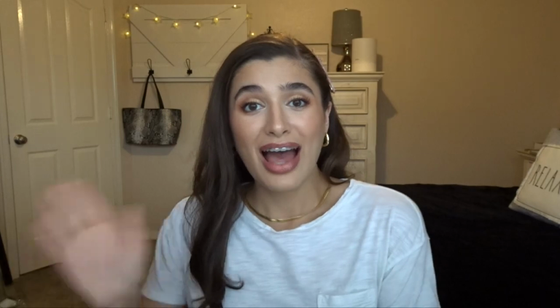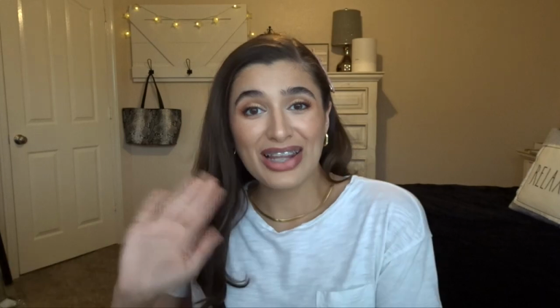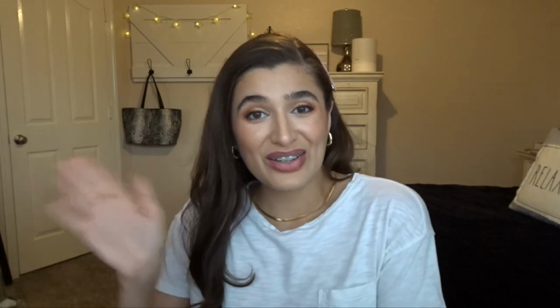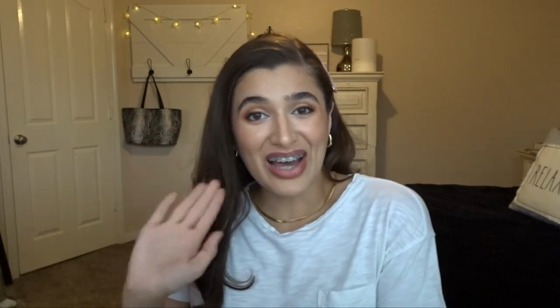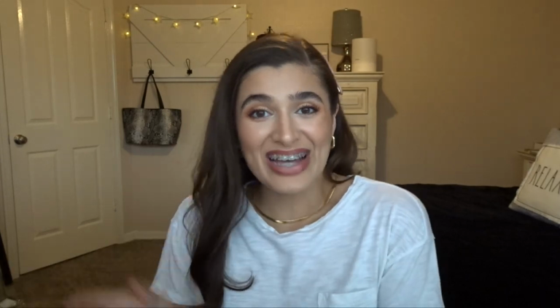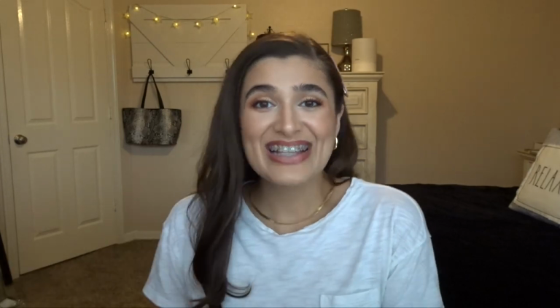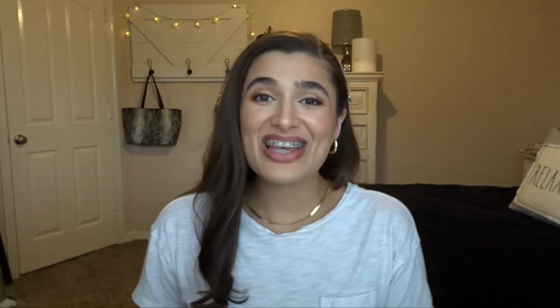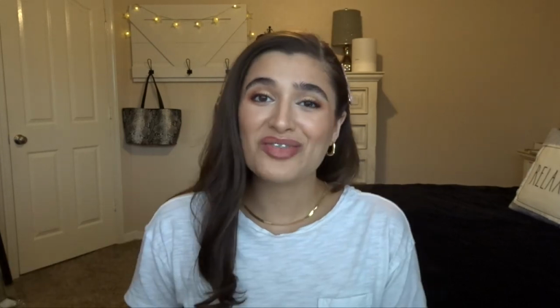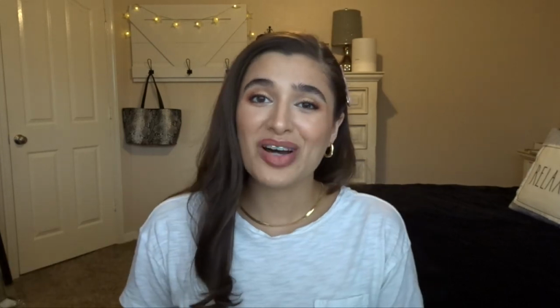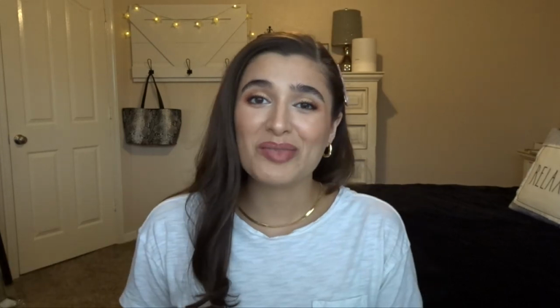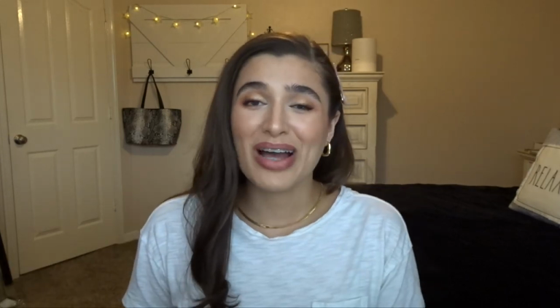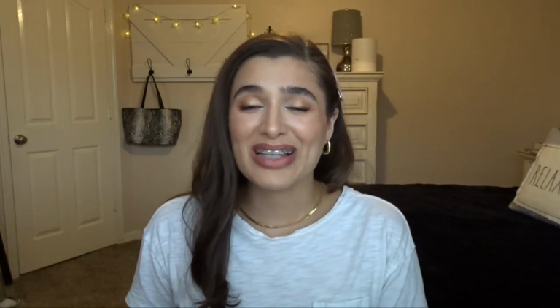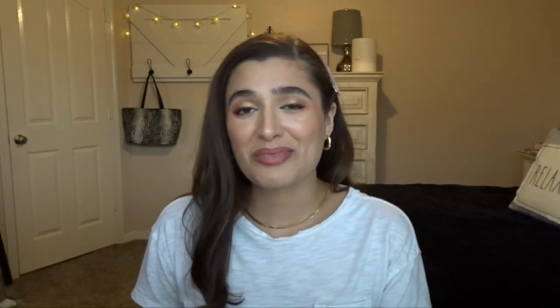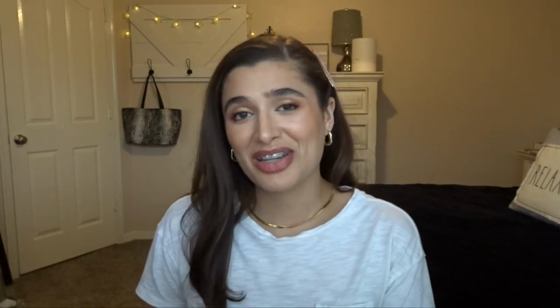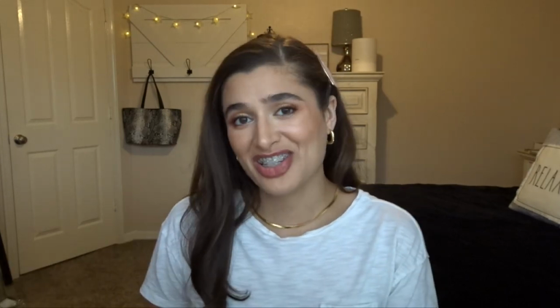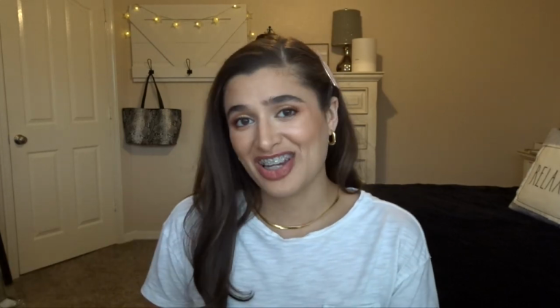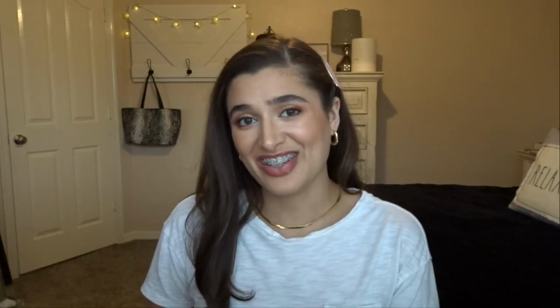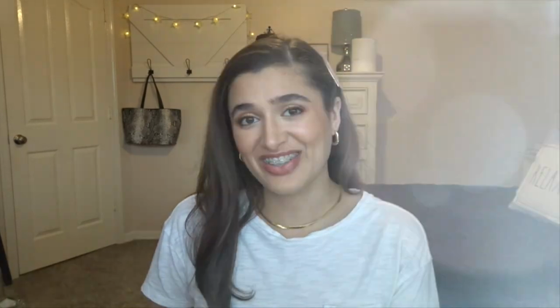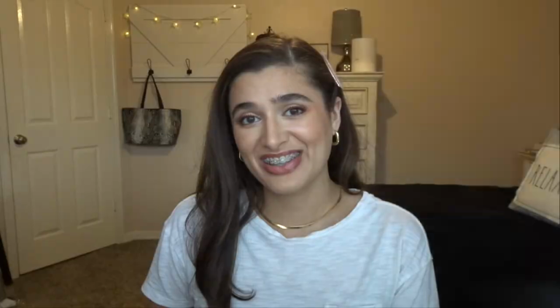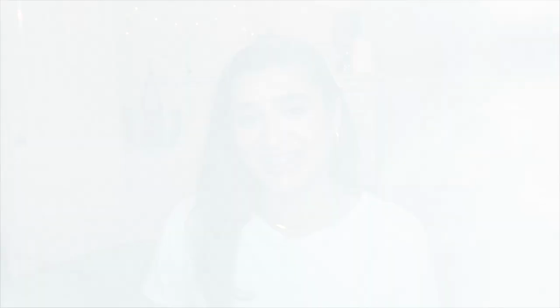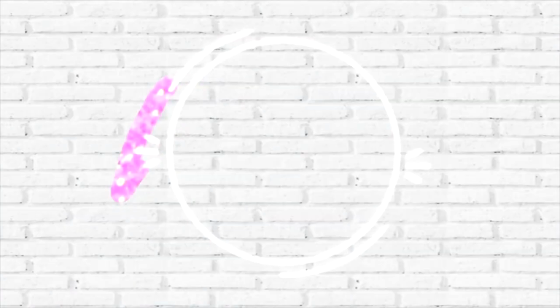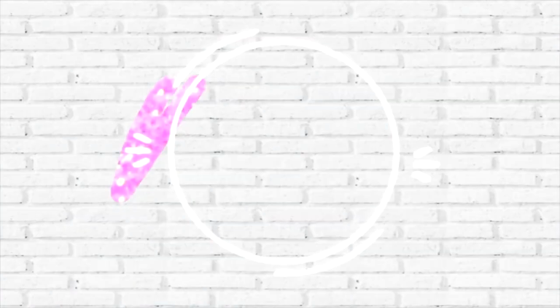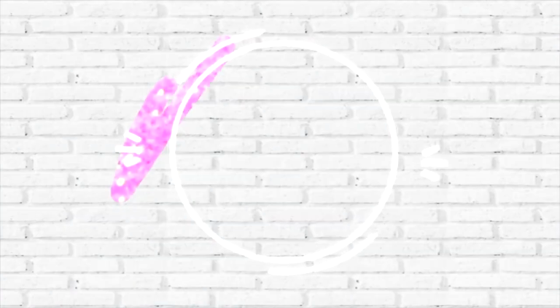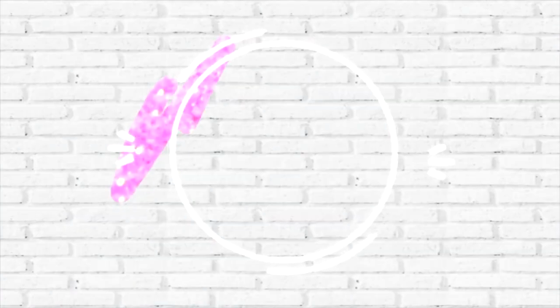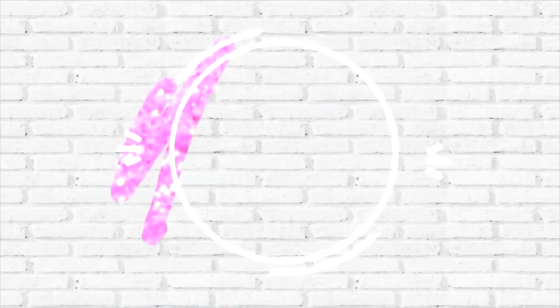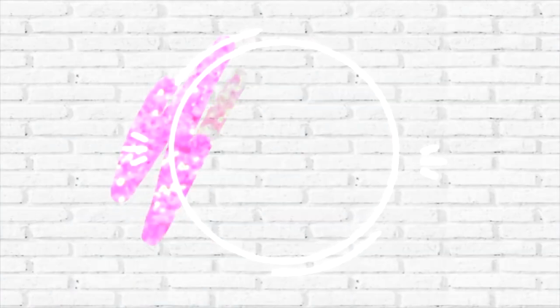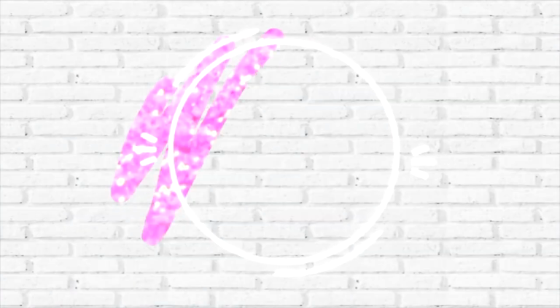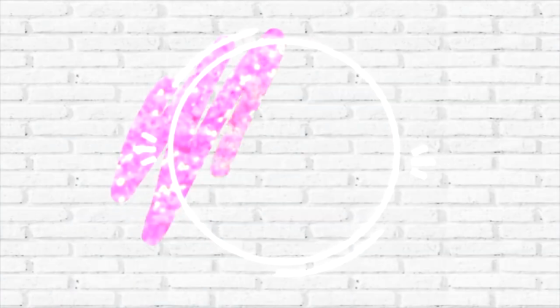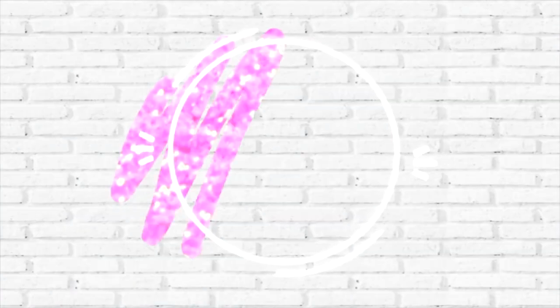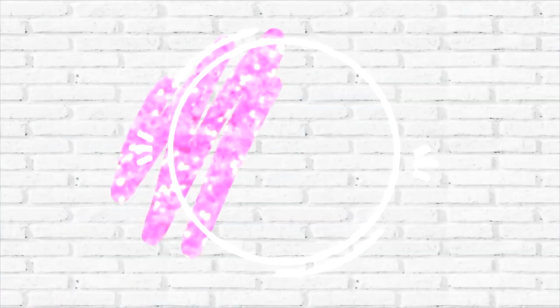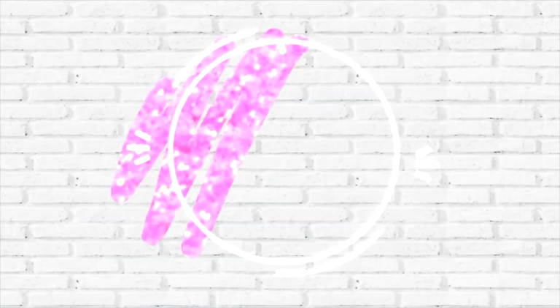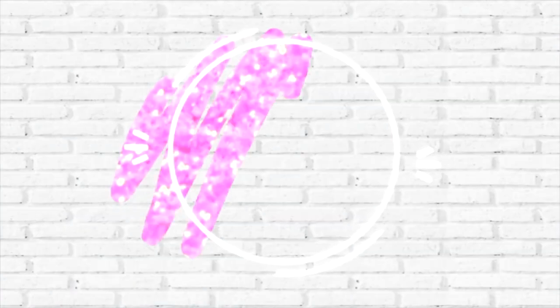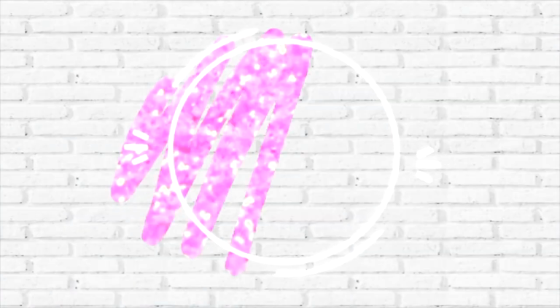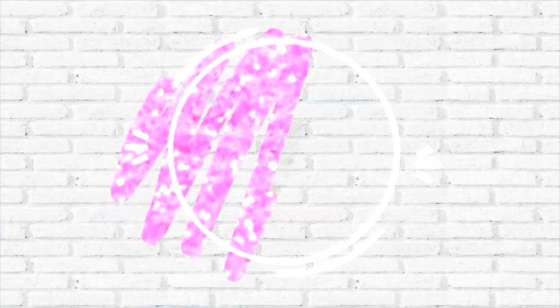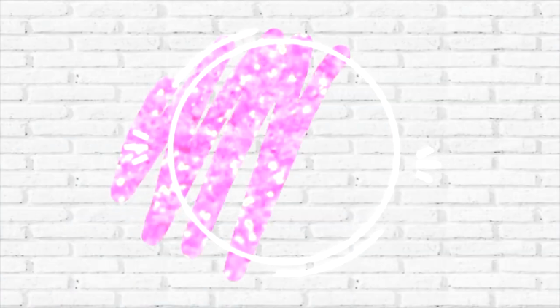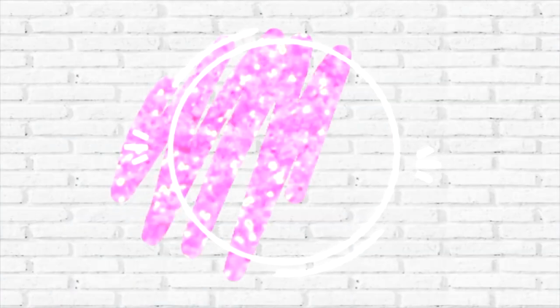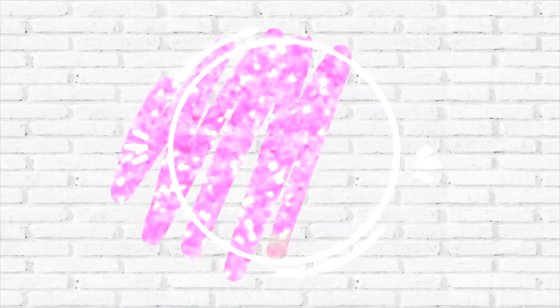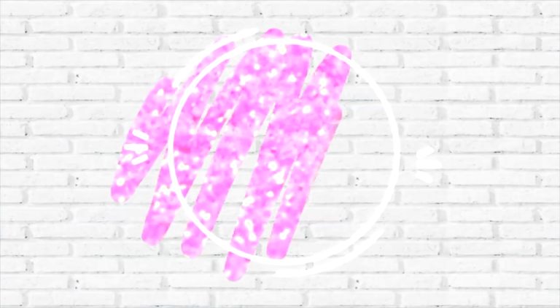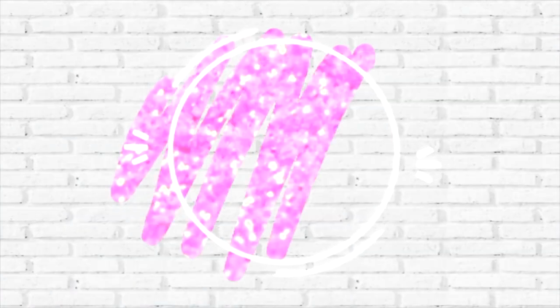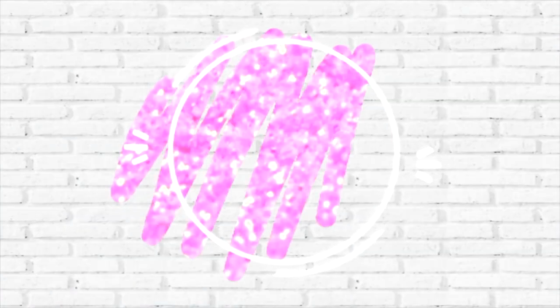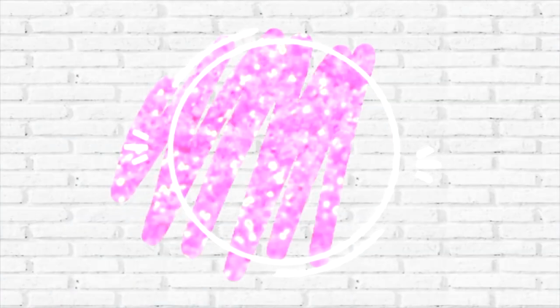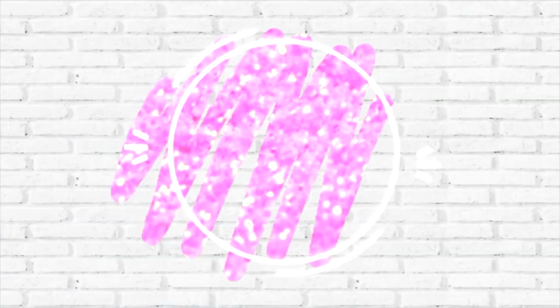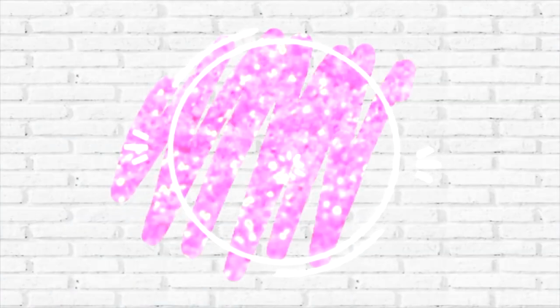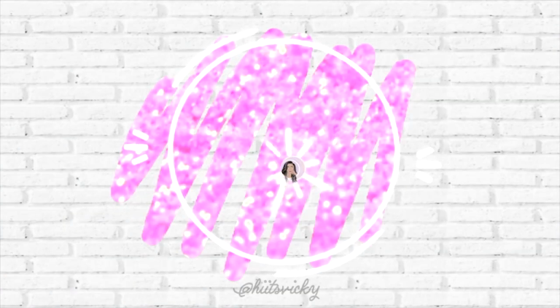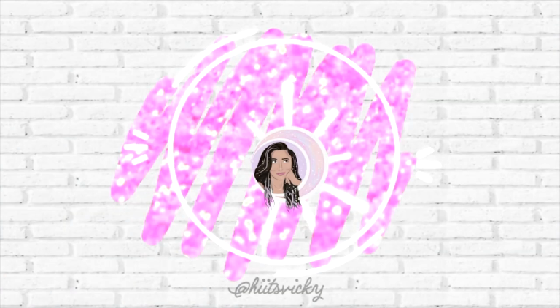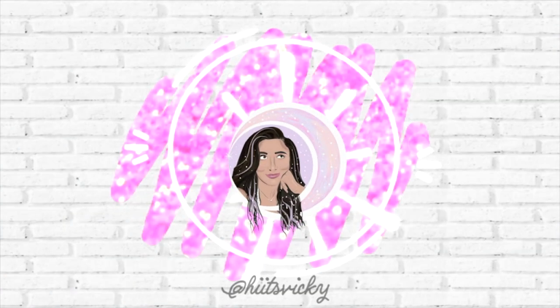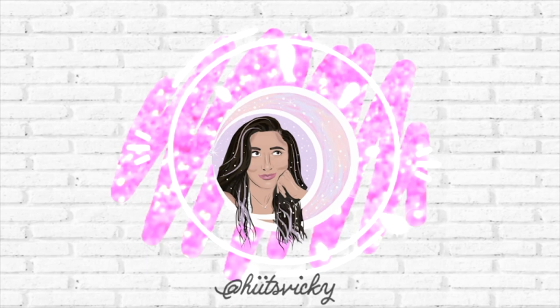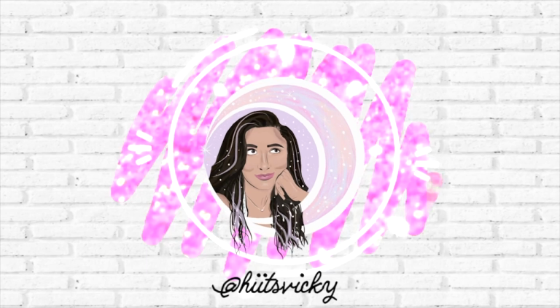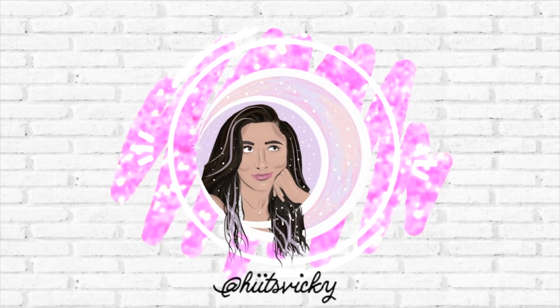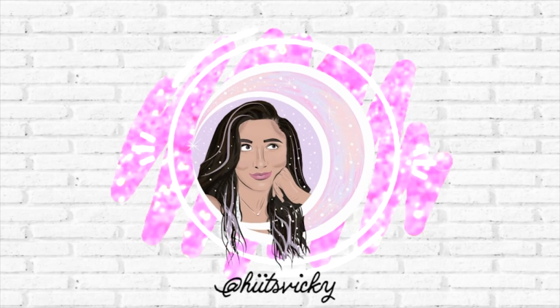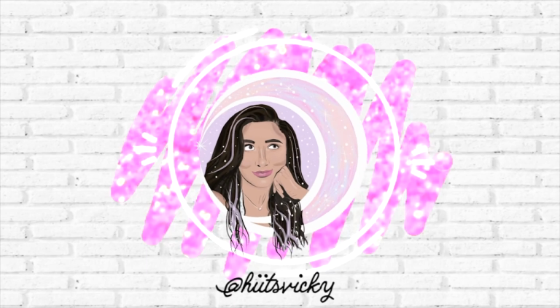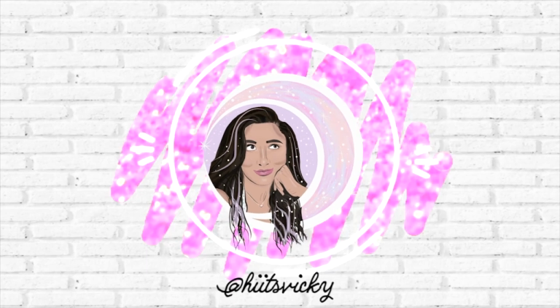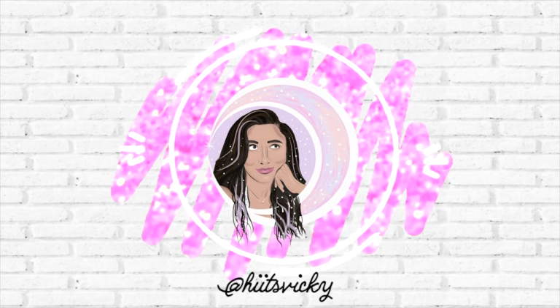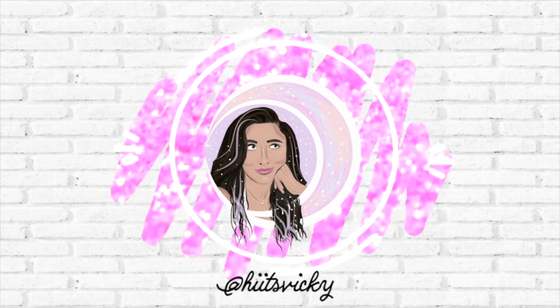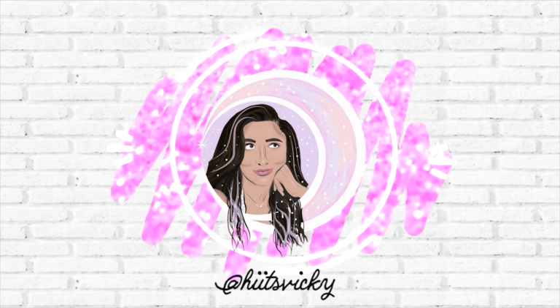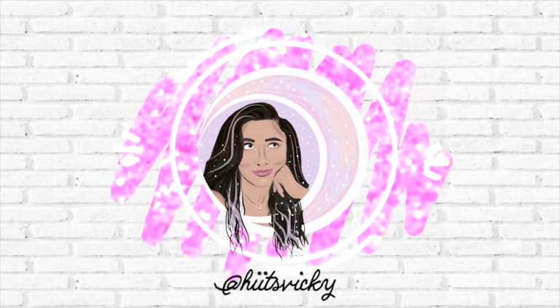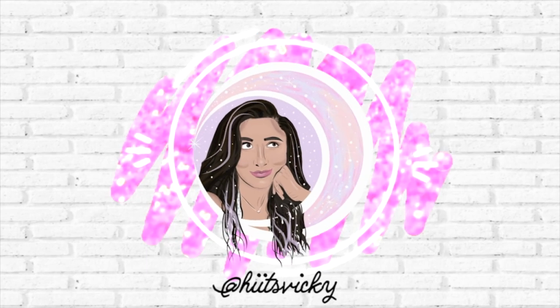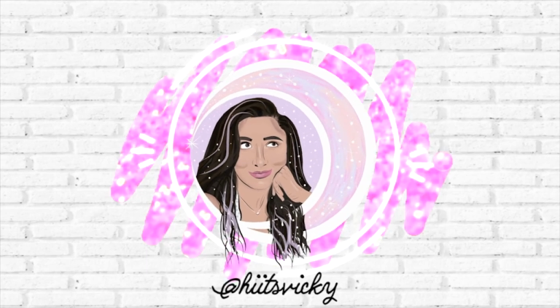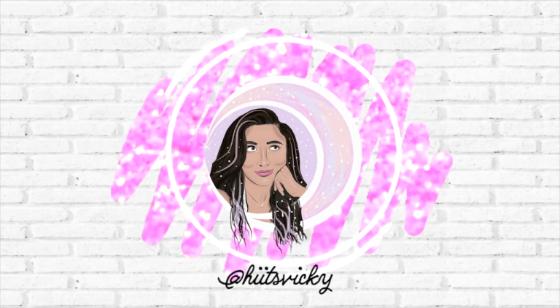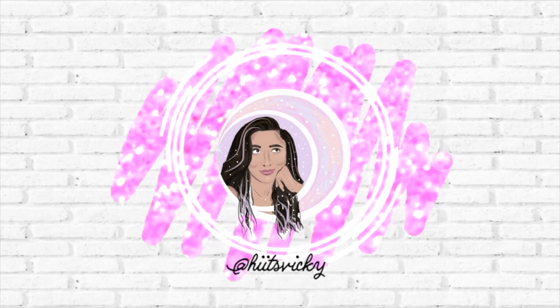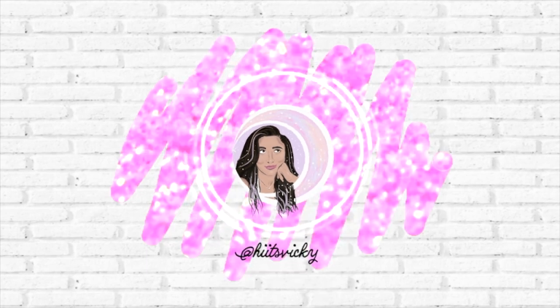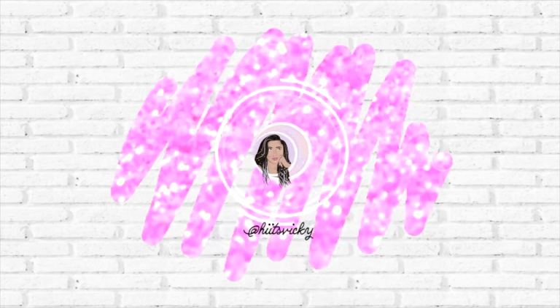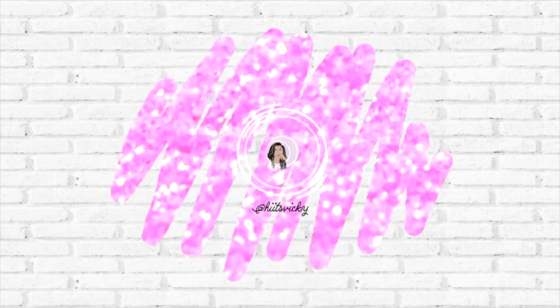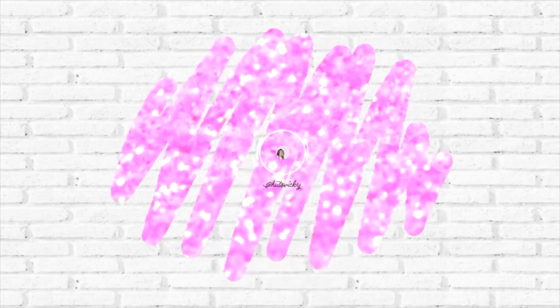Hello guys, and welcome back to my channel.